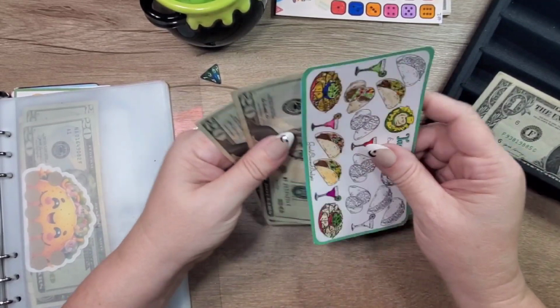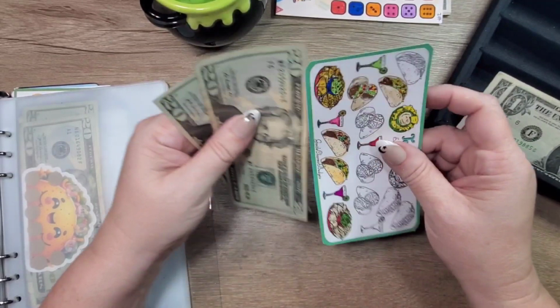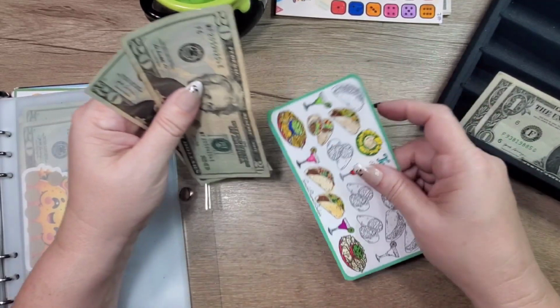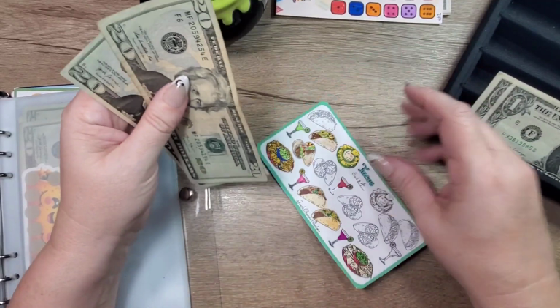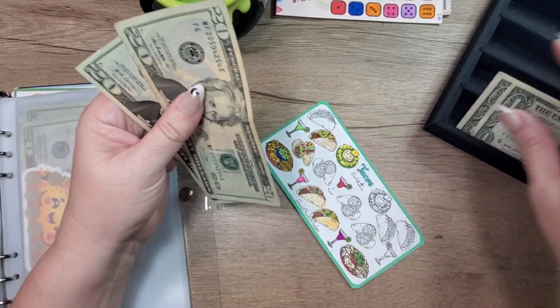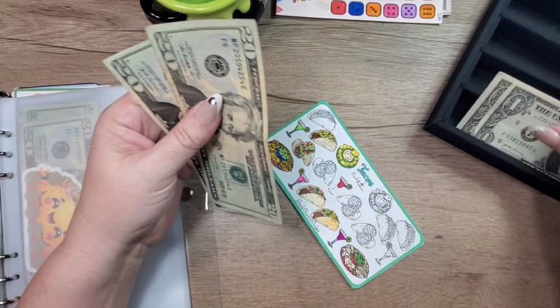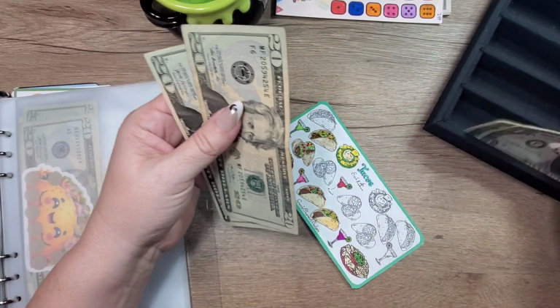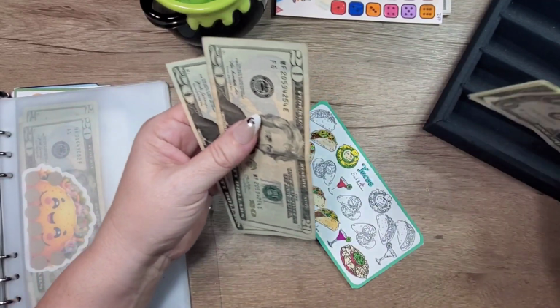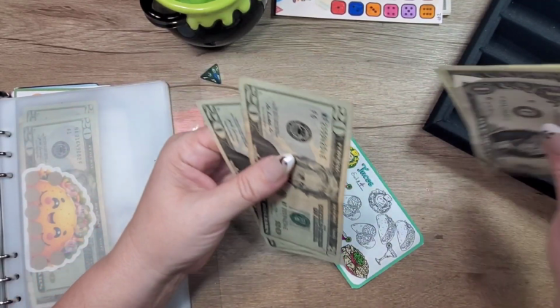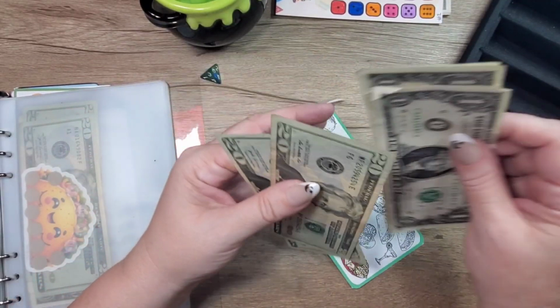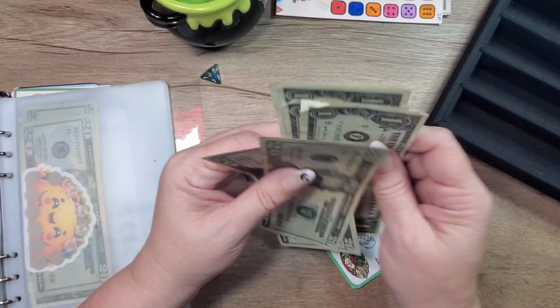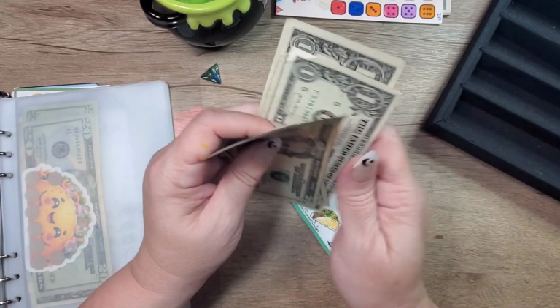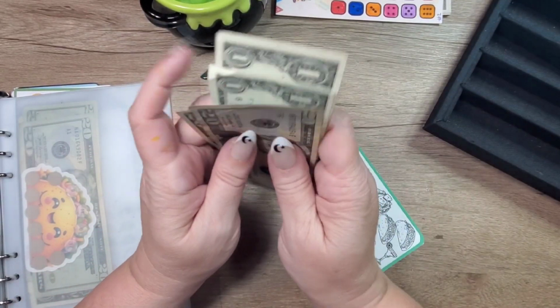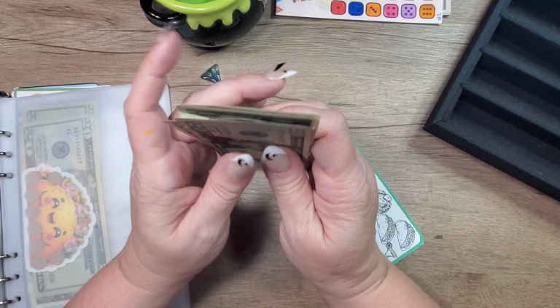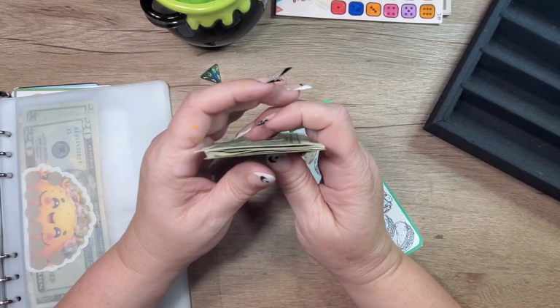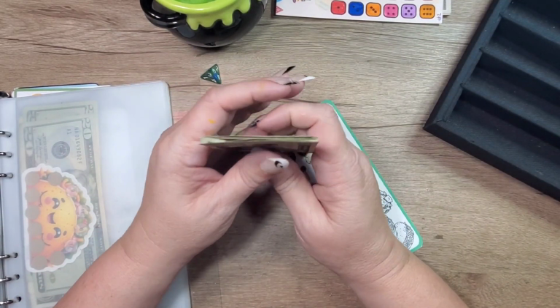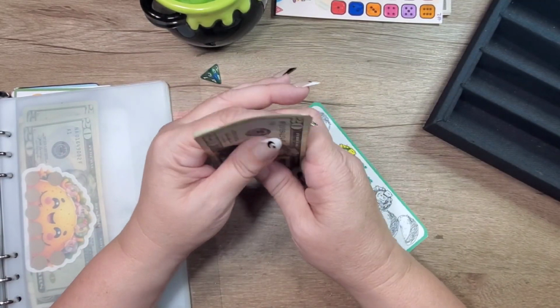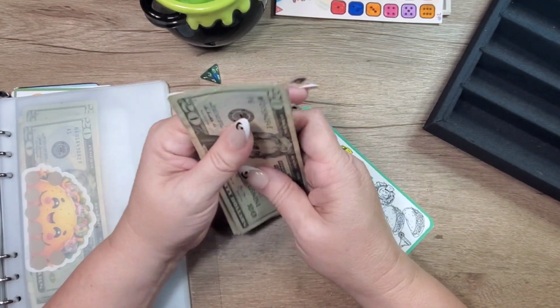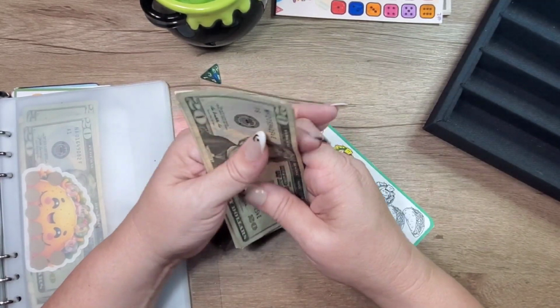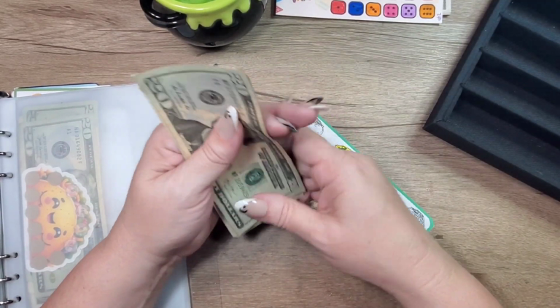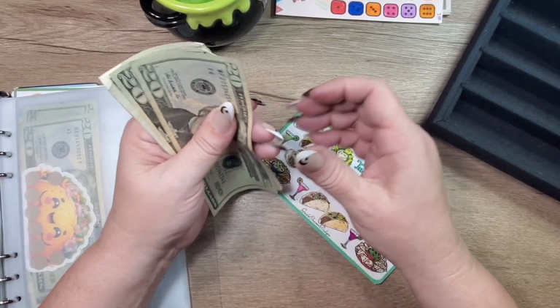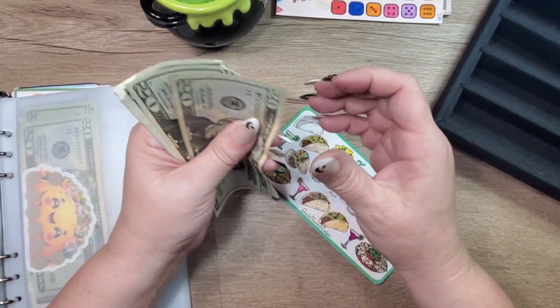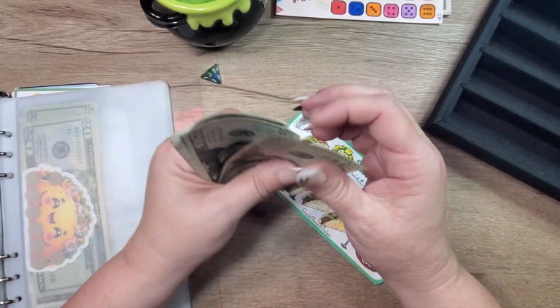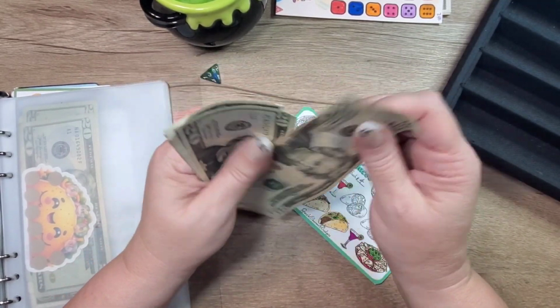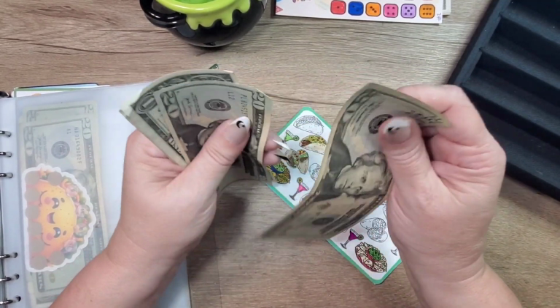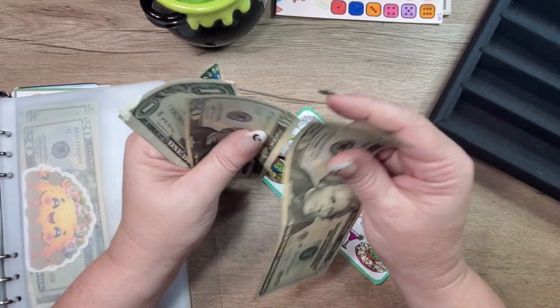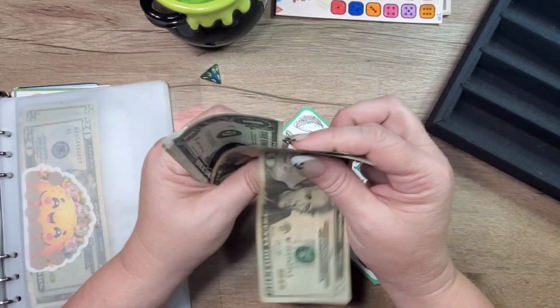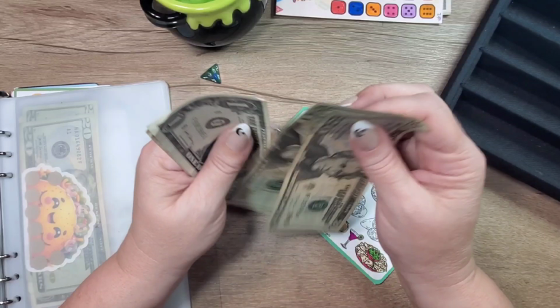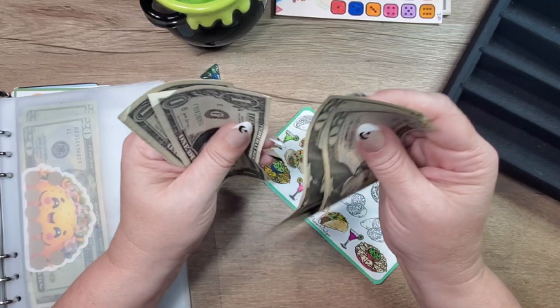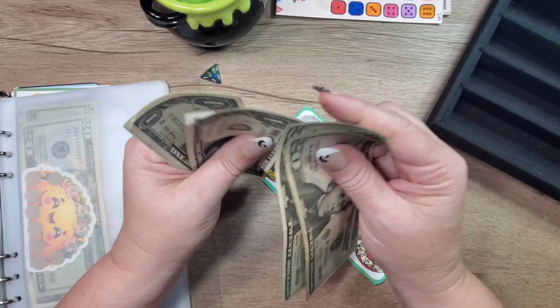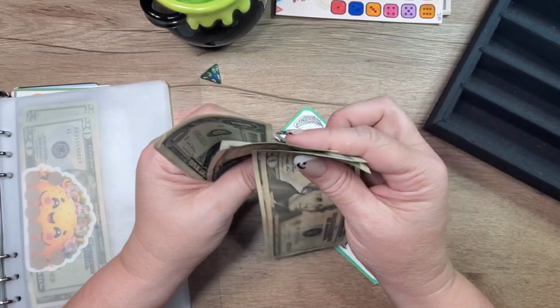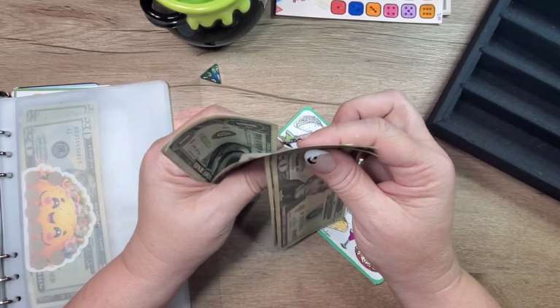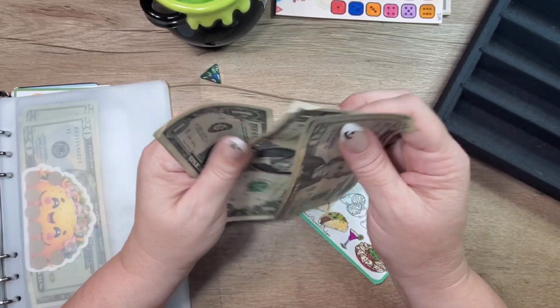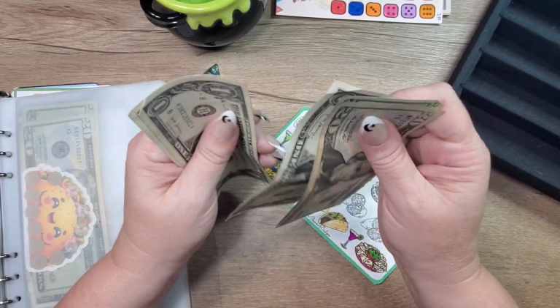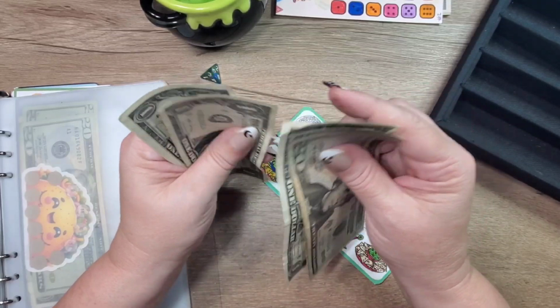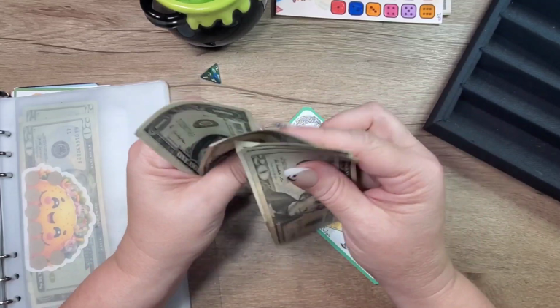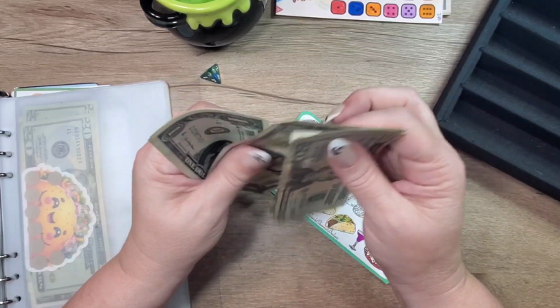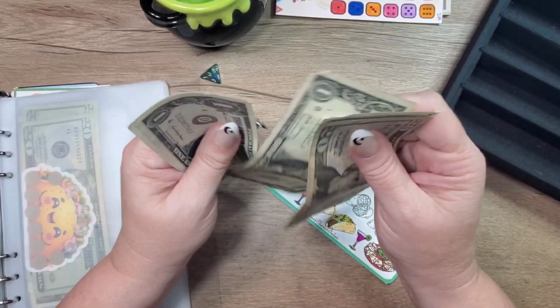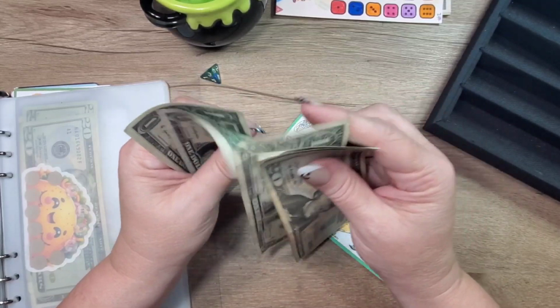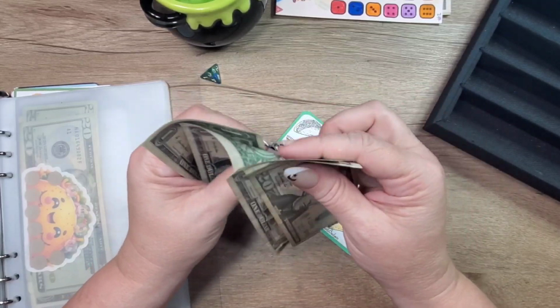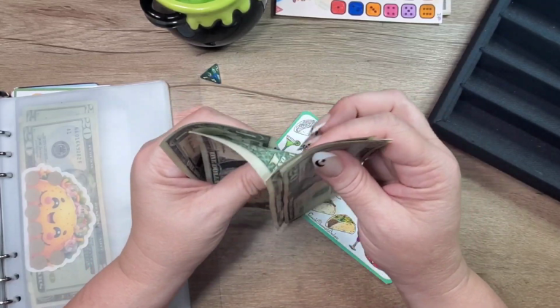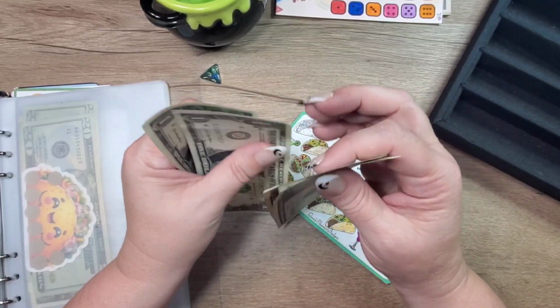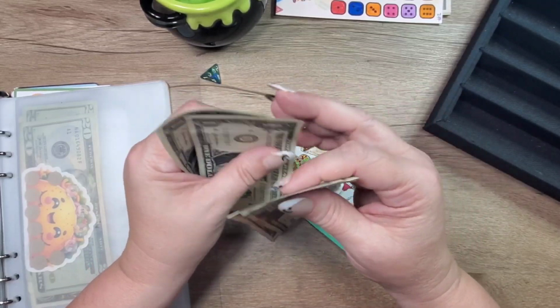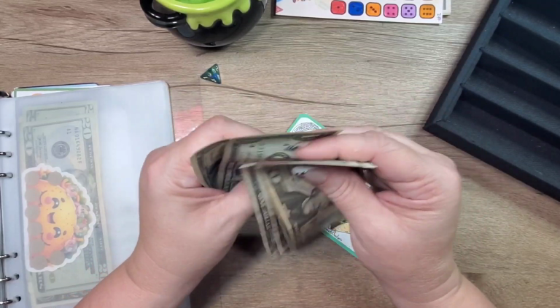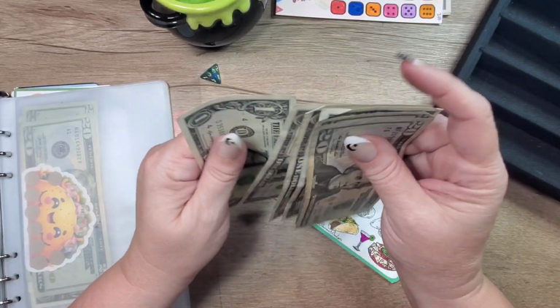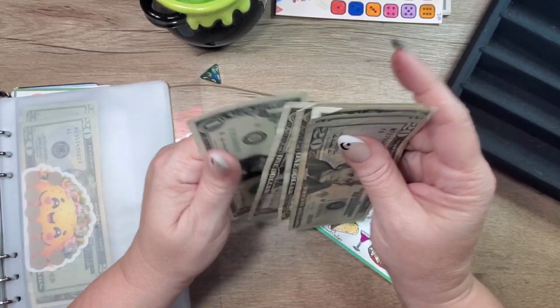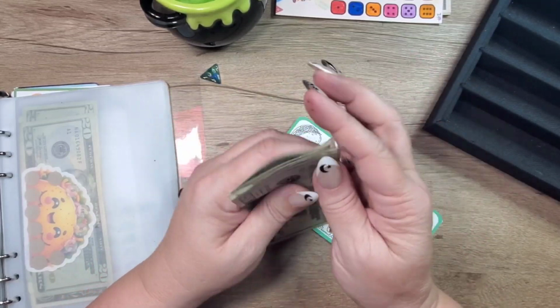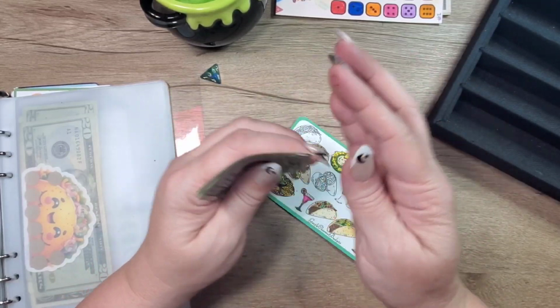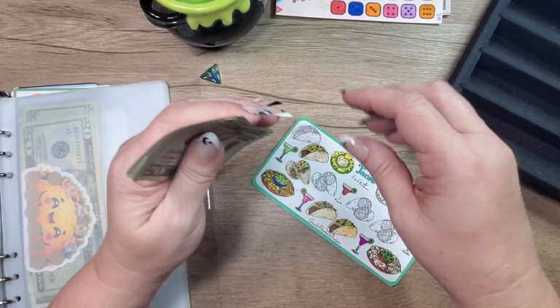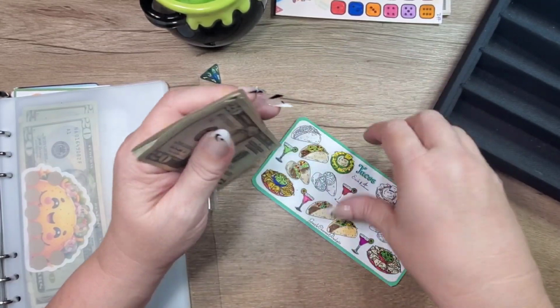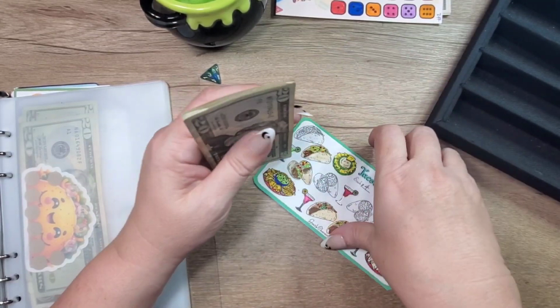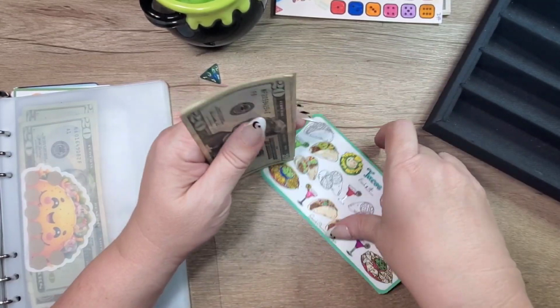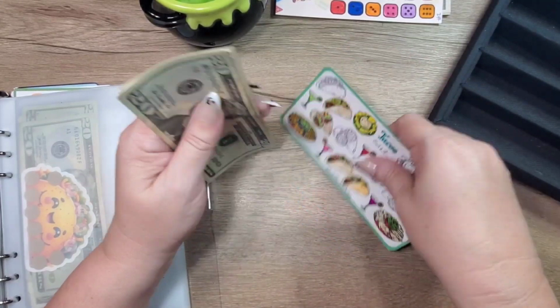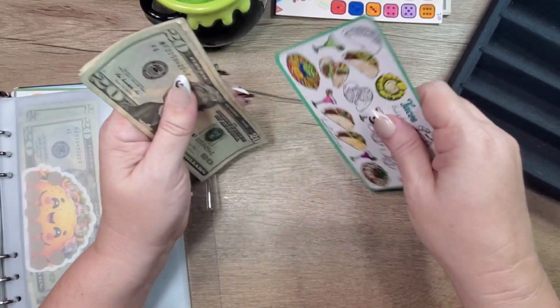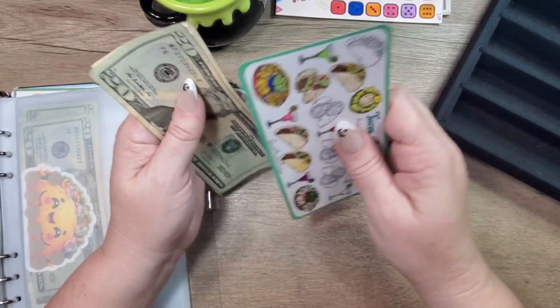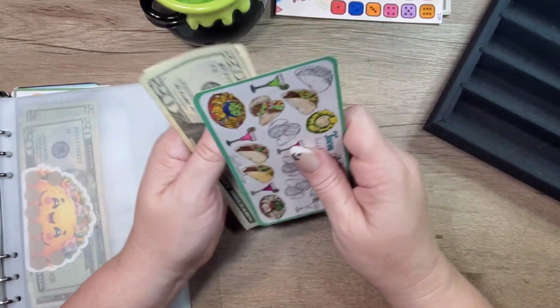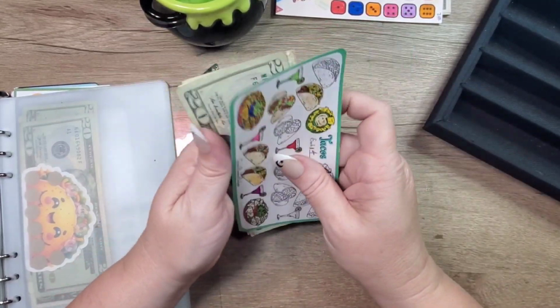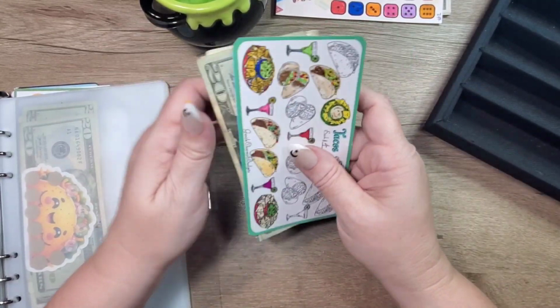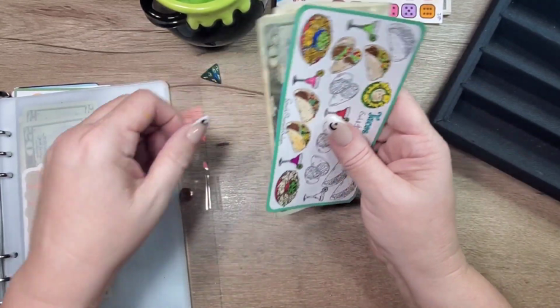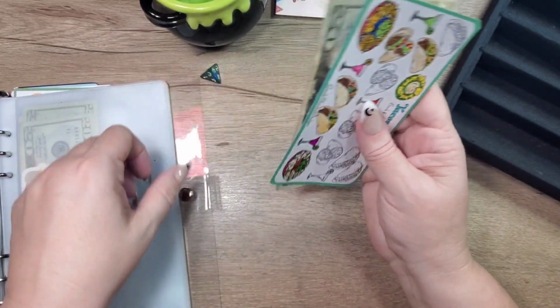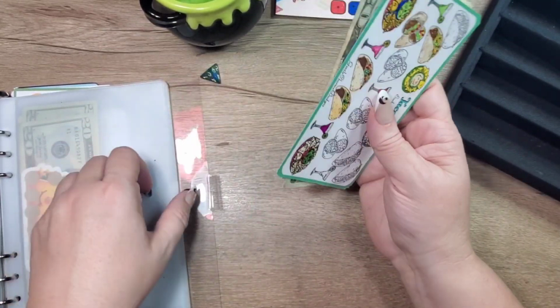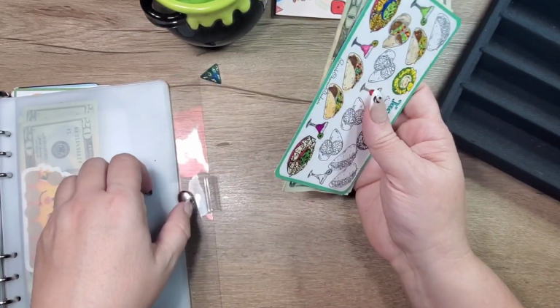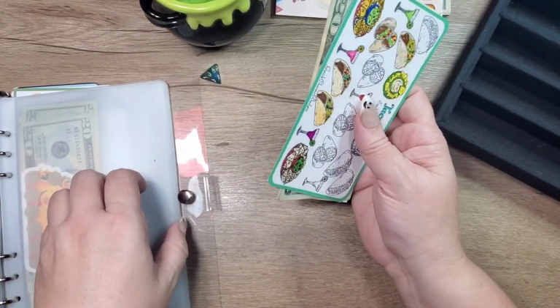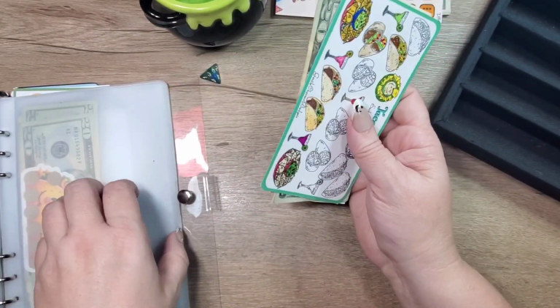And there is now 20, 40 — one, two, three, four — forty-four dollars in this one.